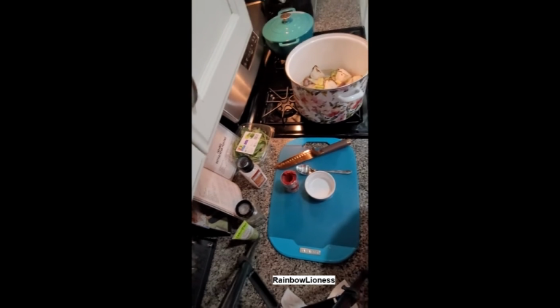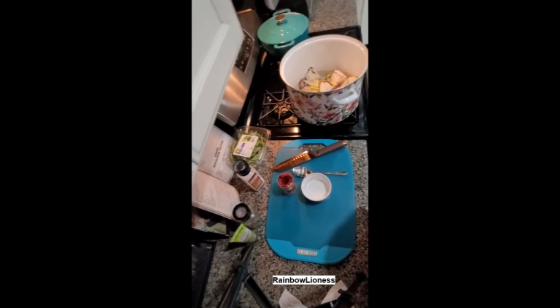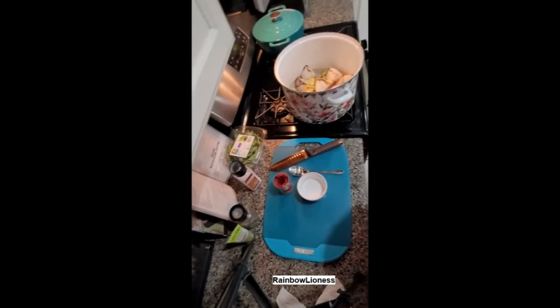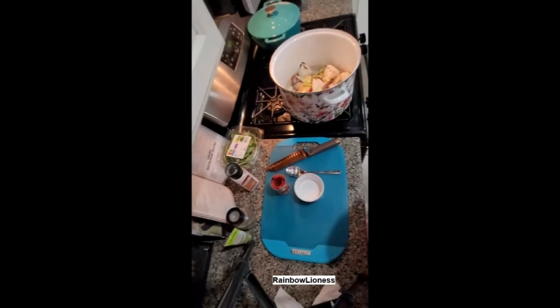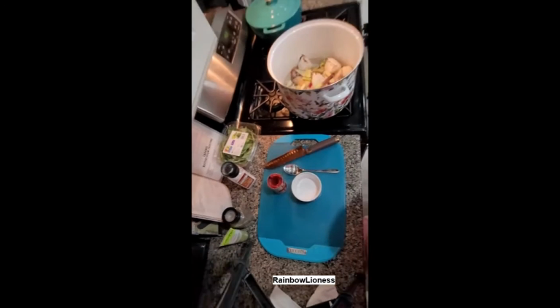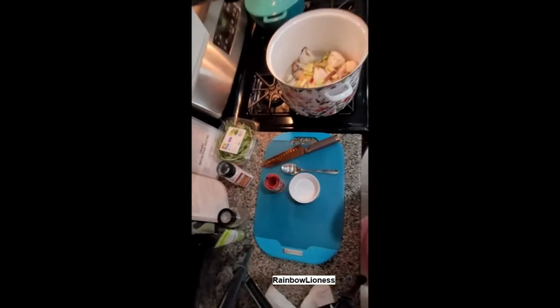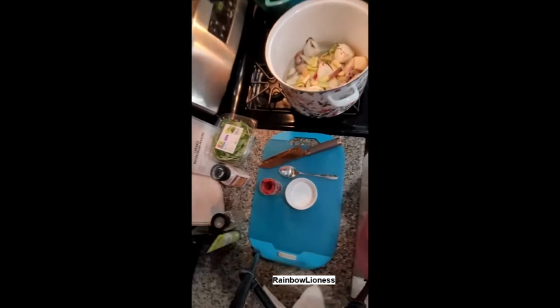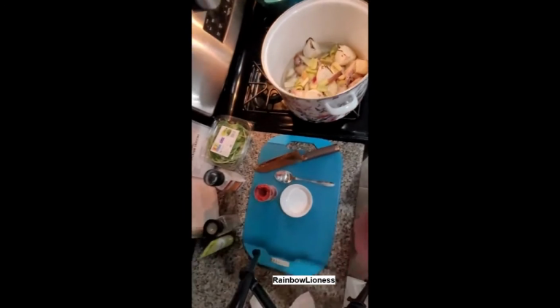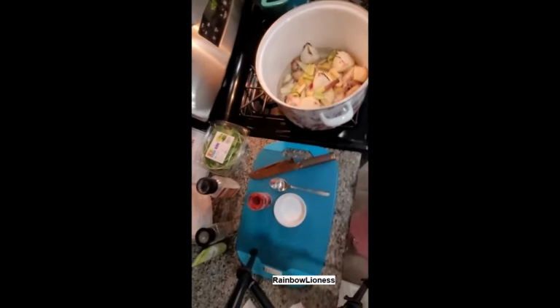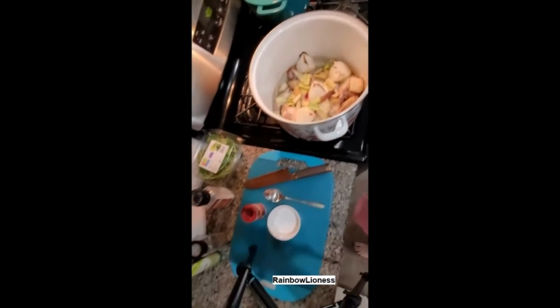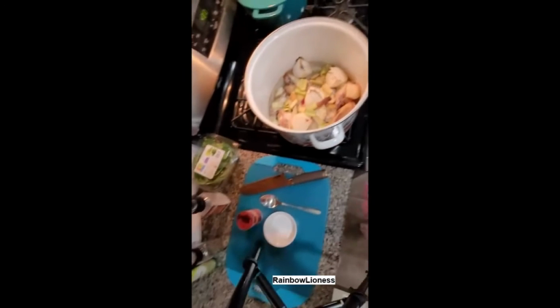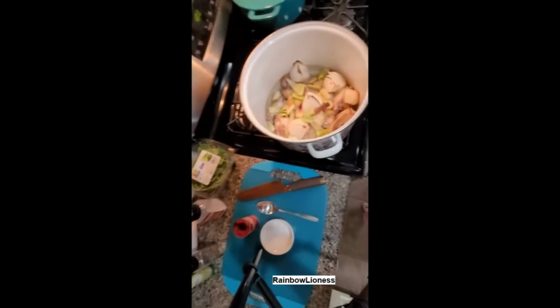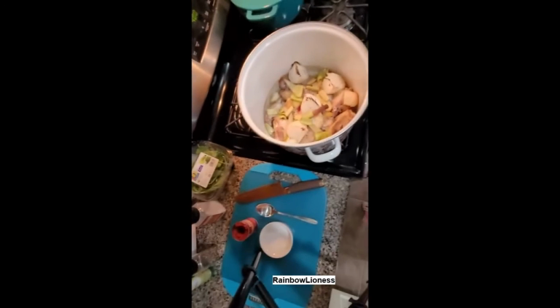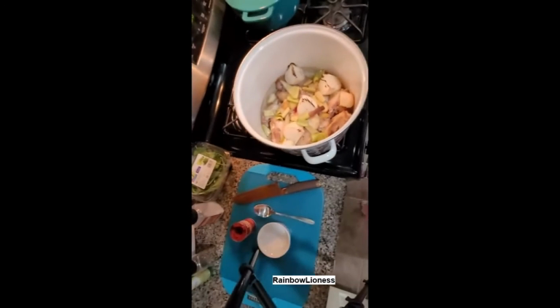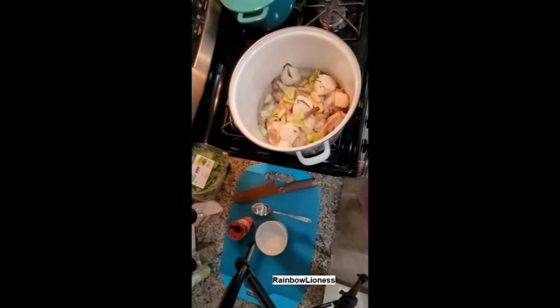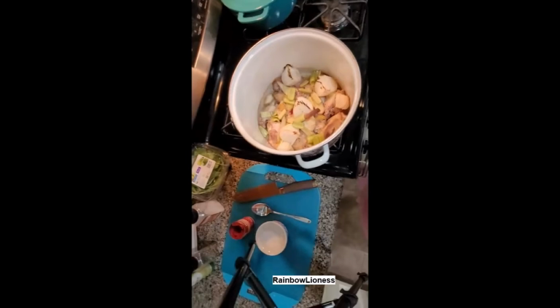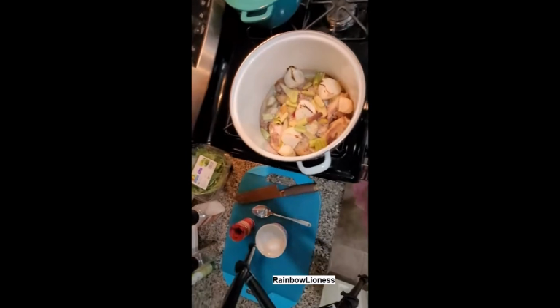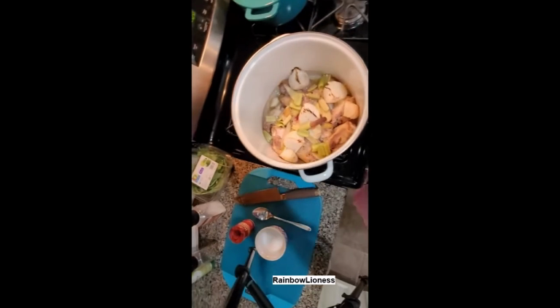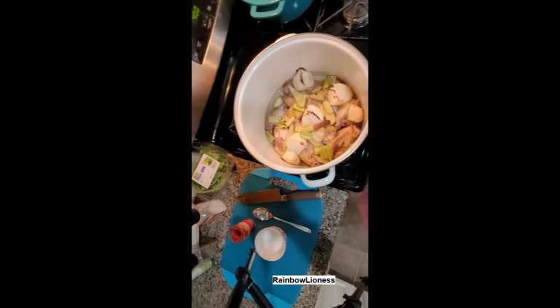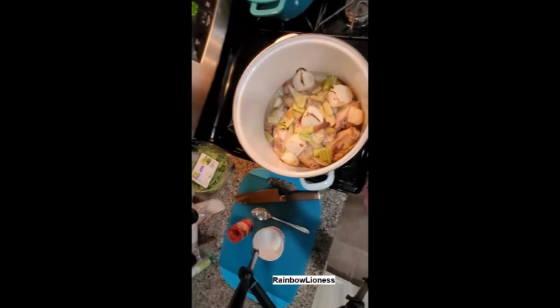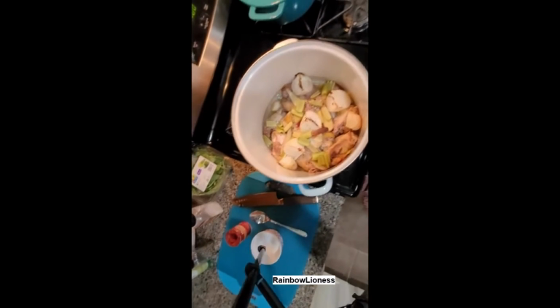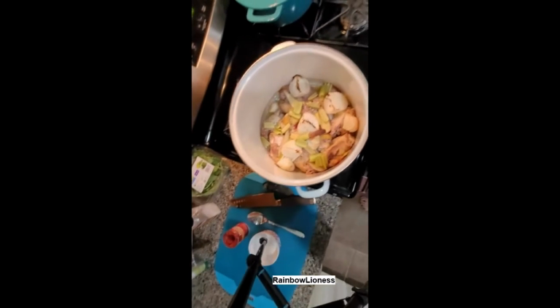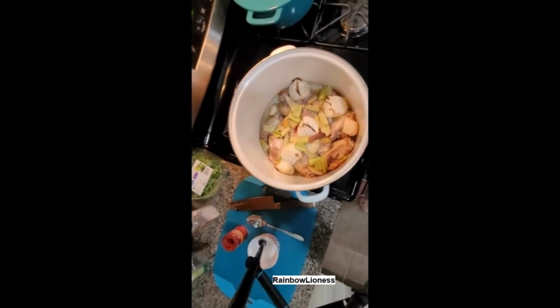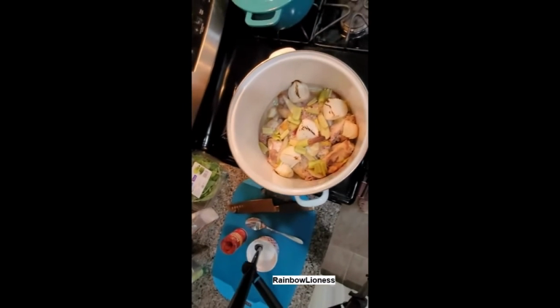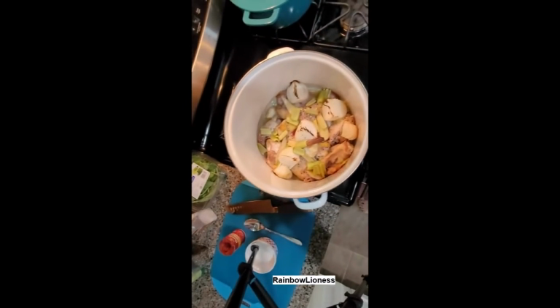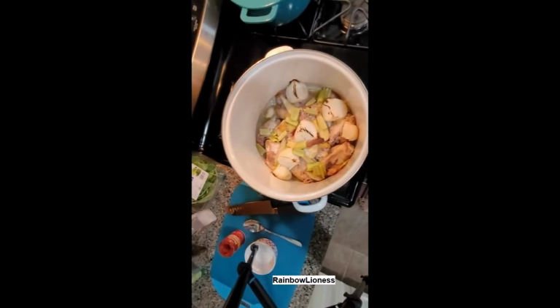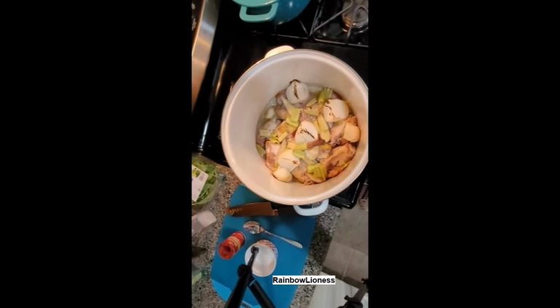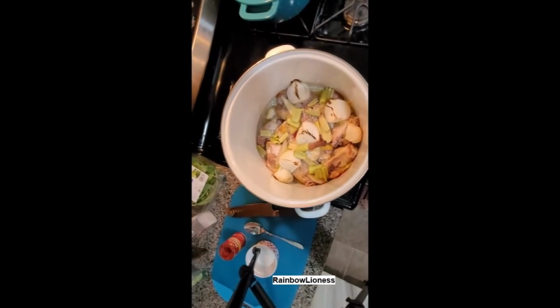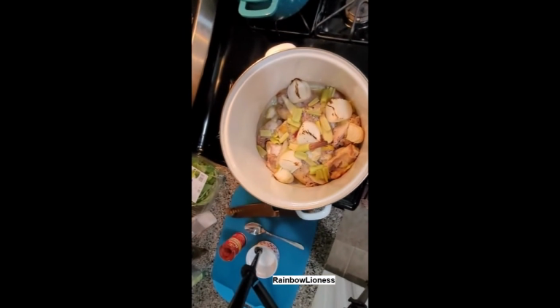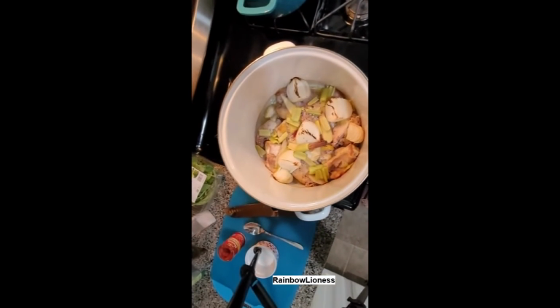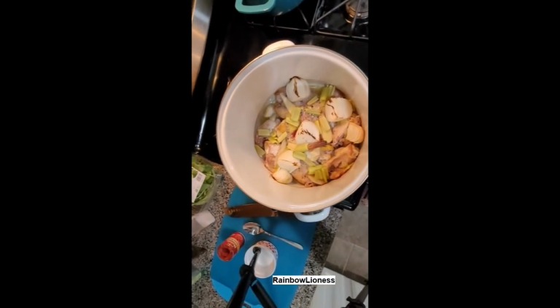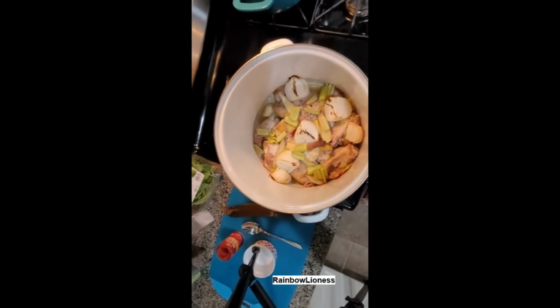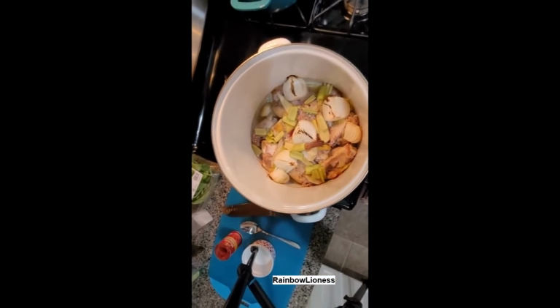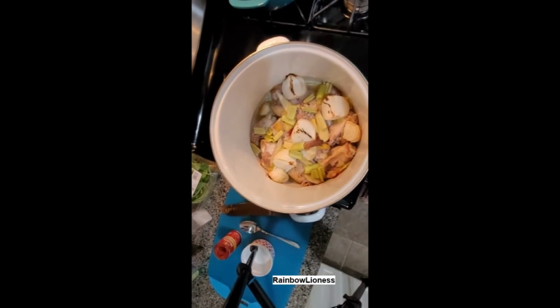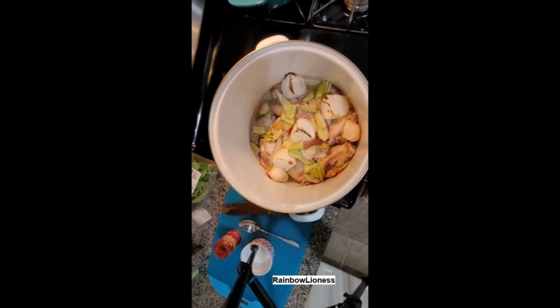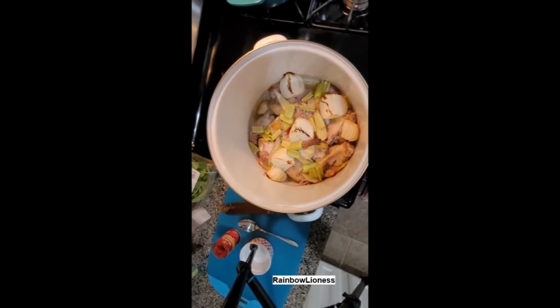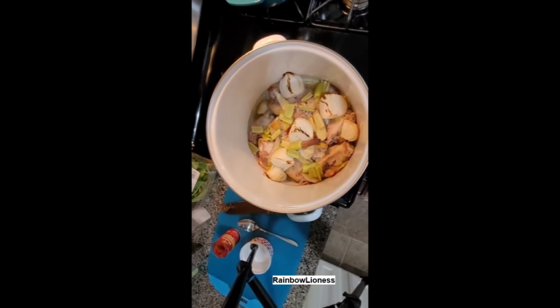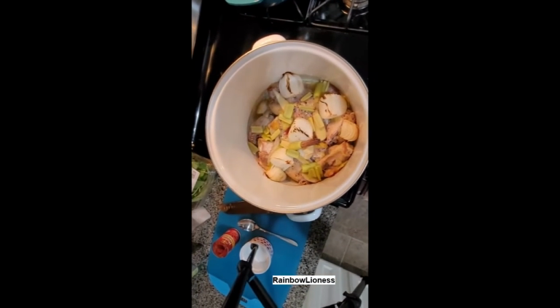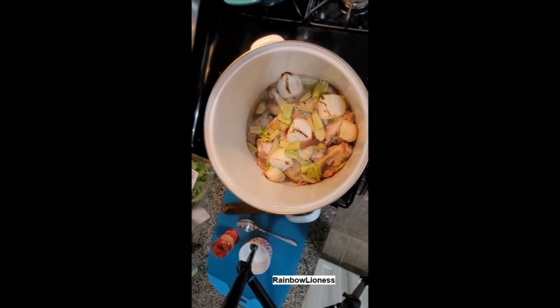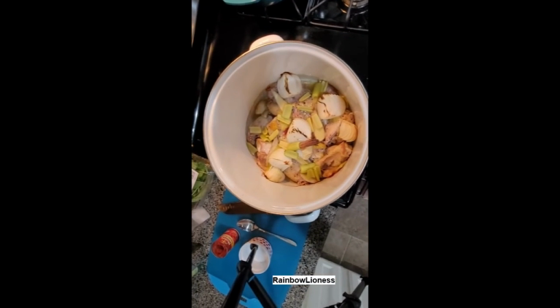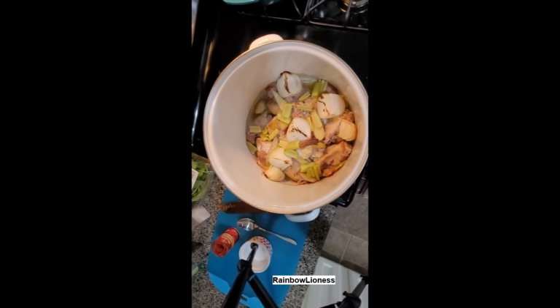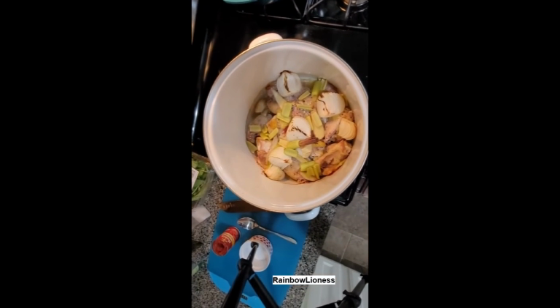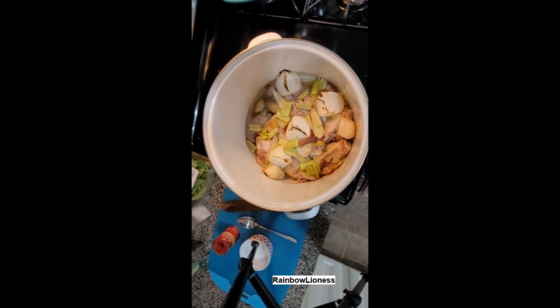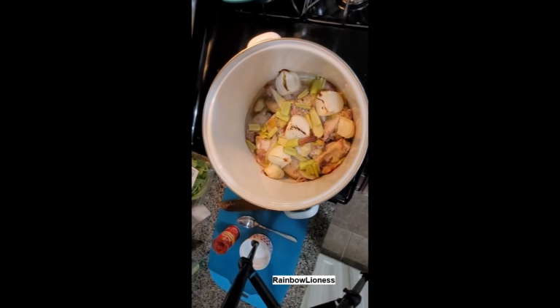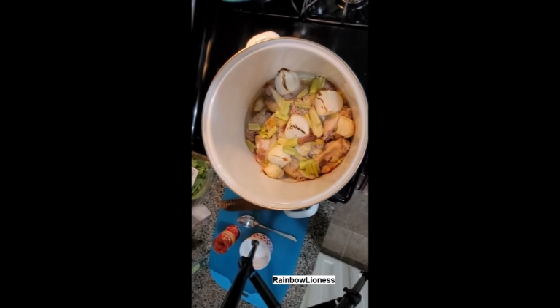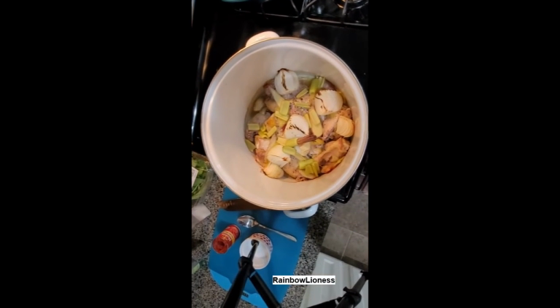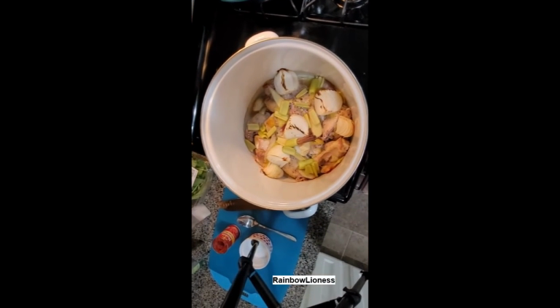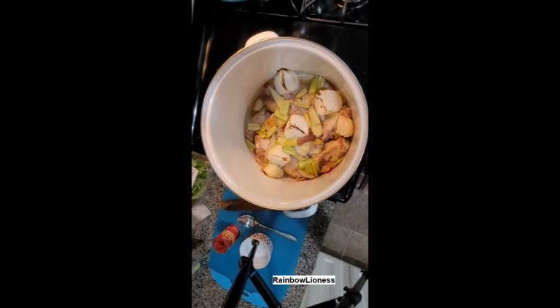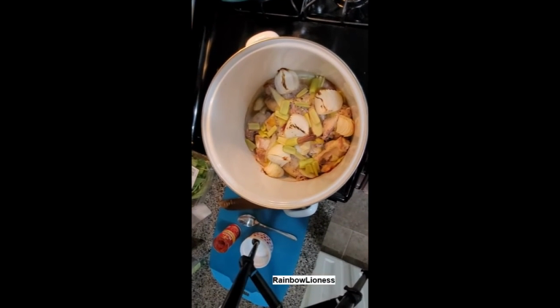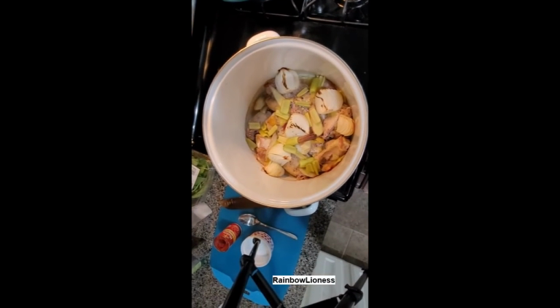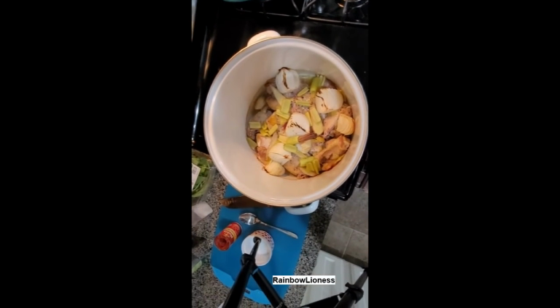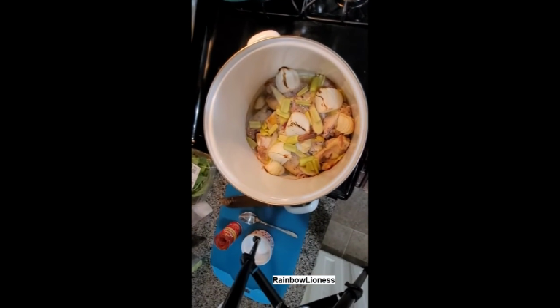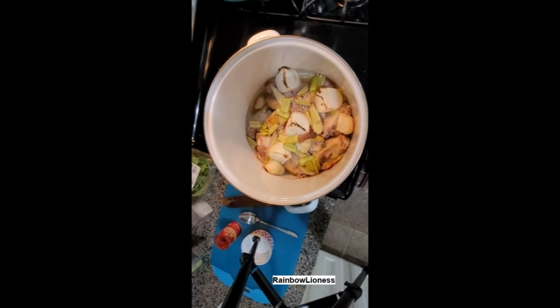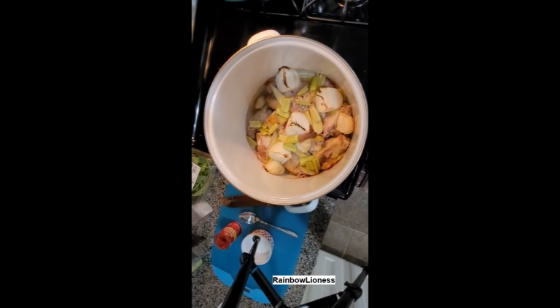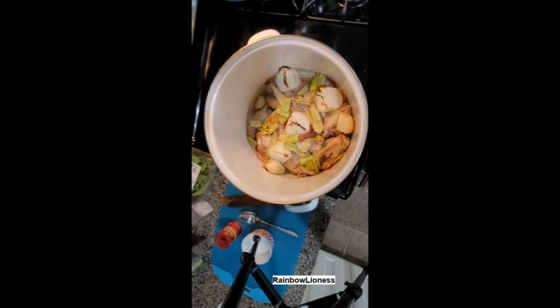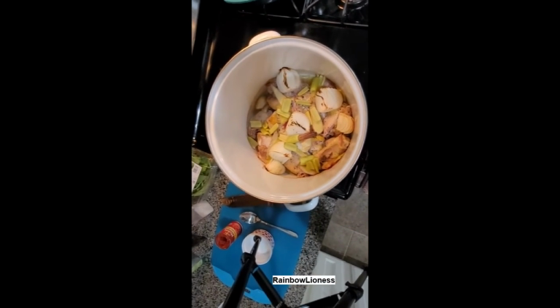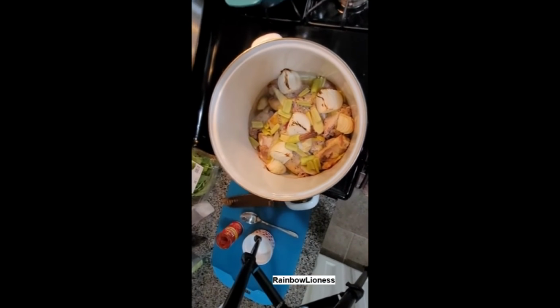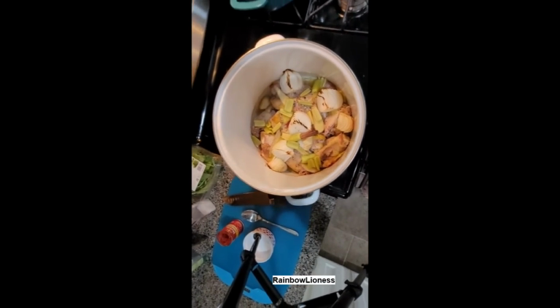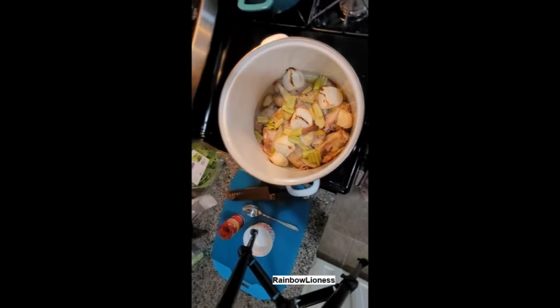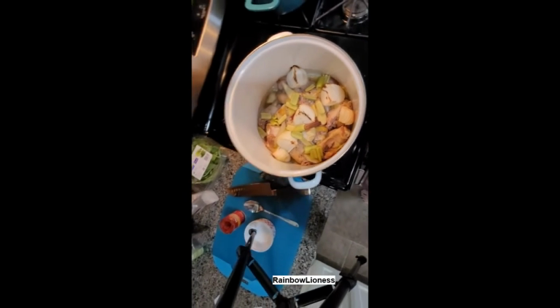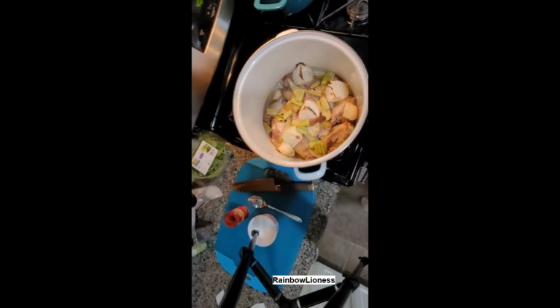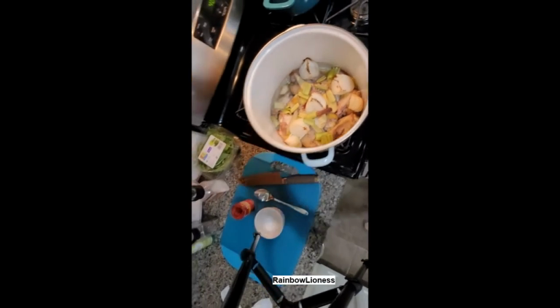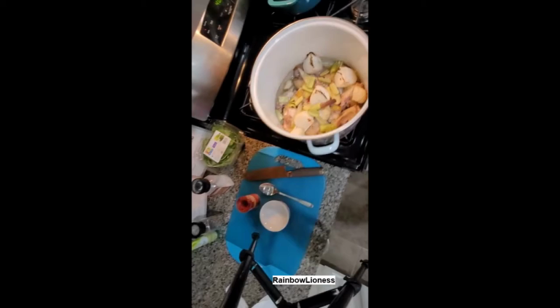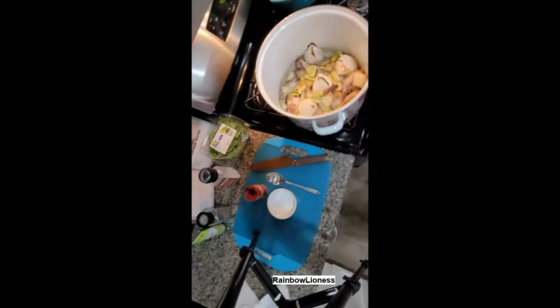This is what it'll end up looking like — we've got a little bit of char, a lot of the fat is rendered, and the chicken is roasted up really nicely.